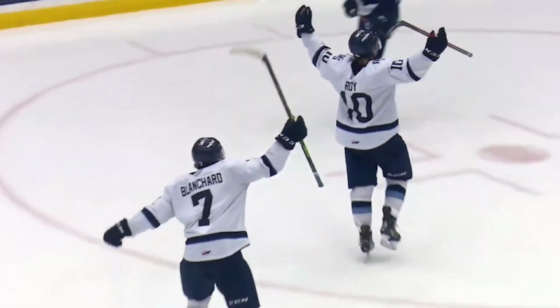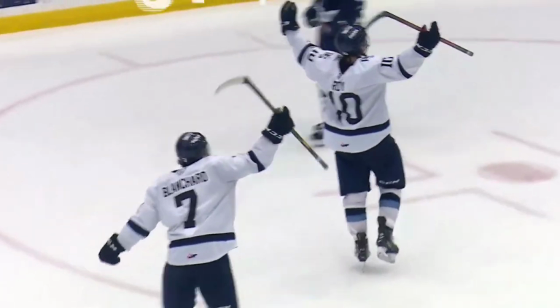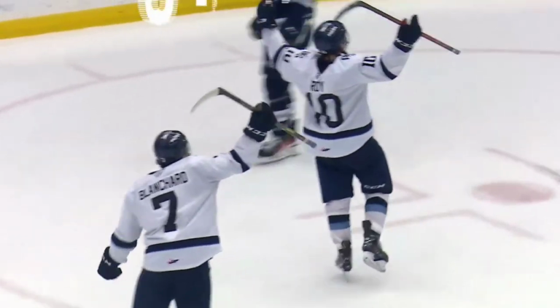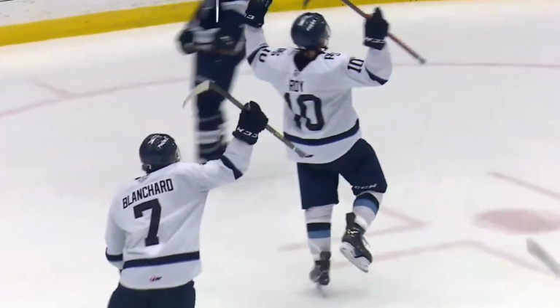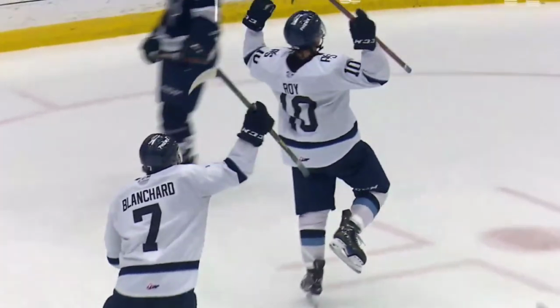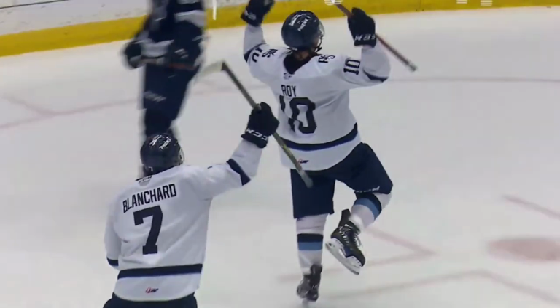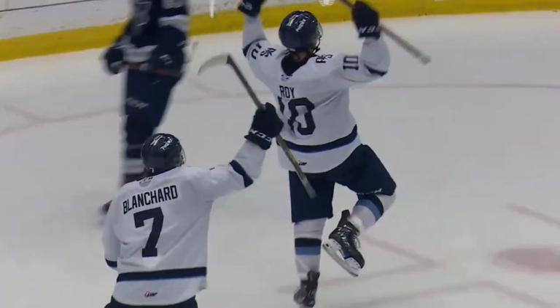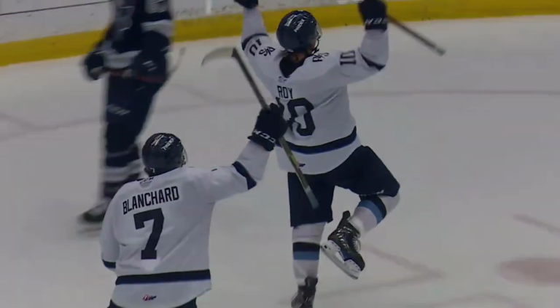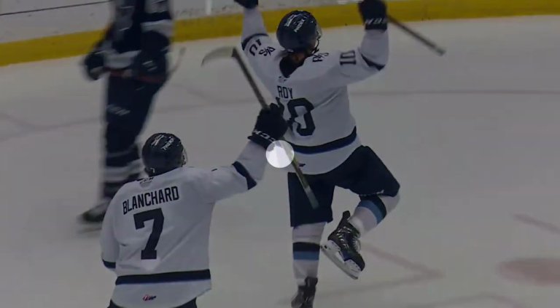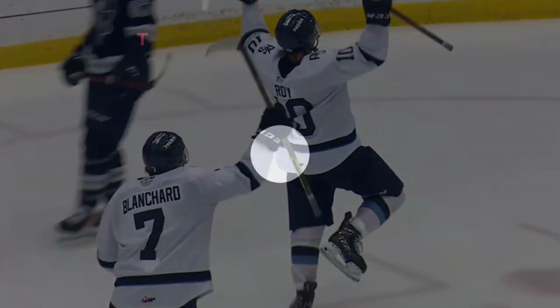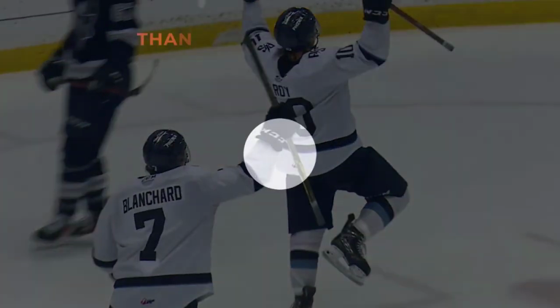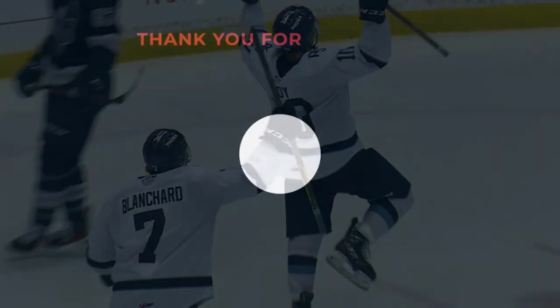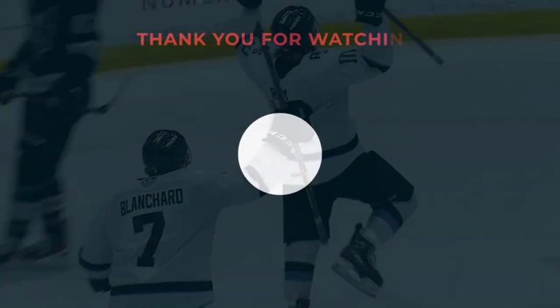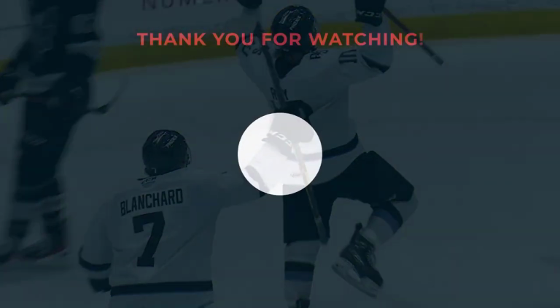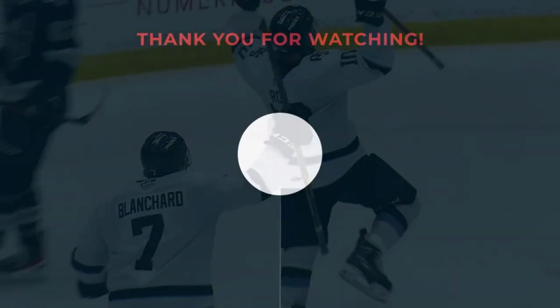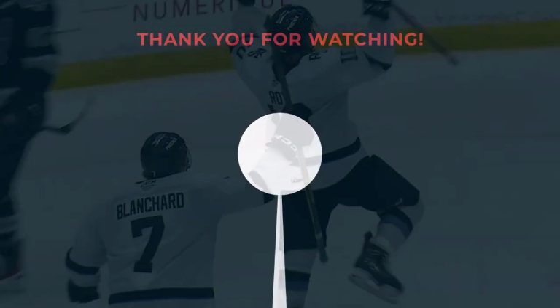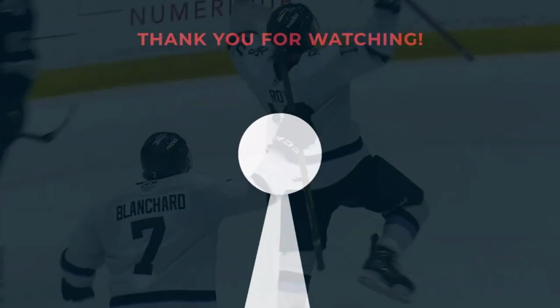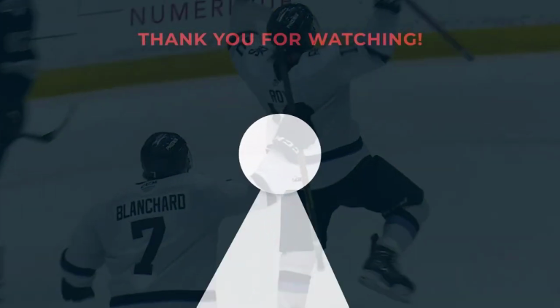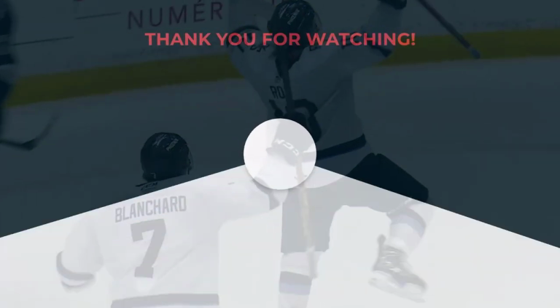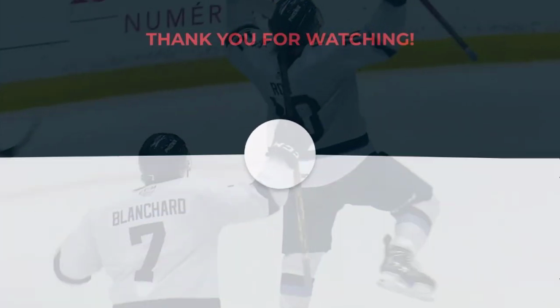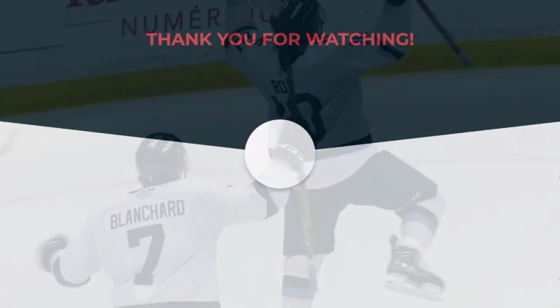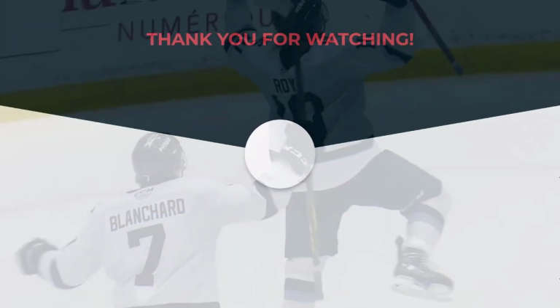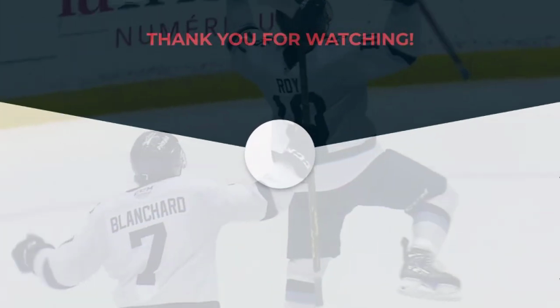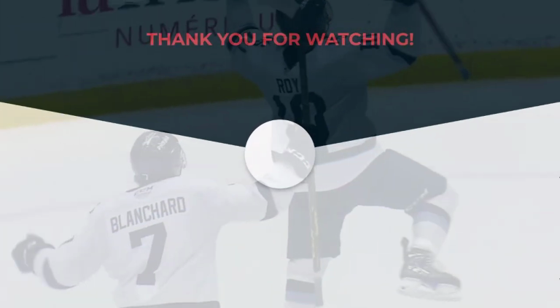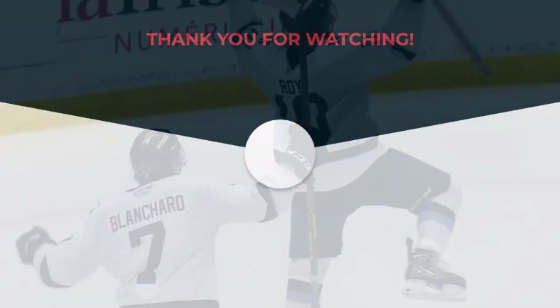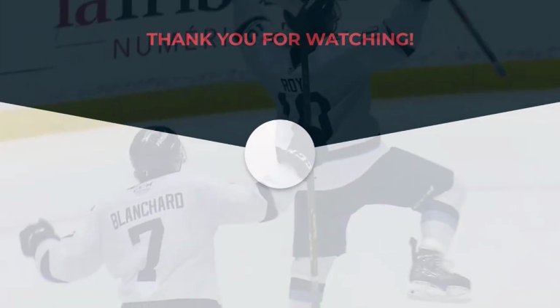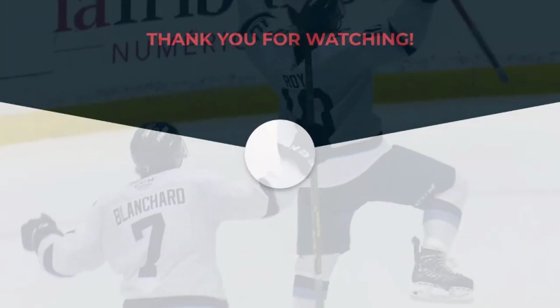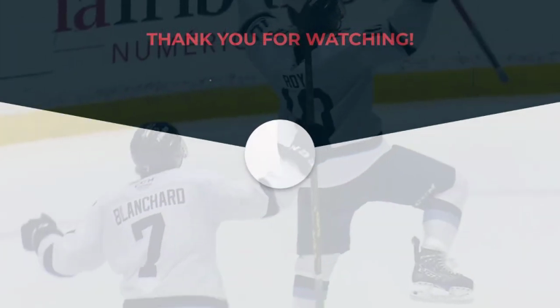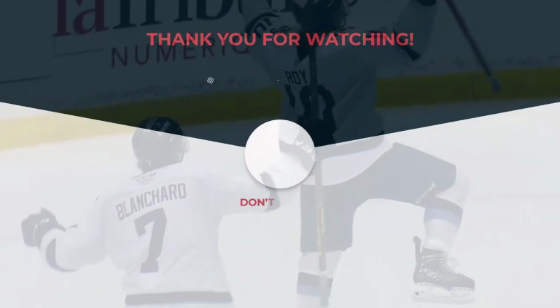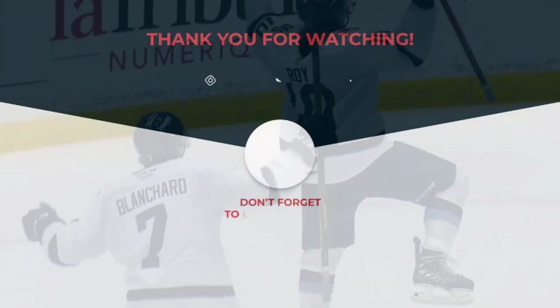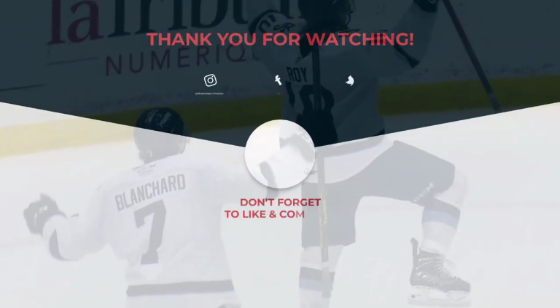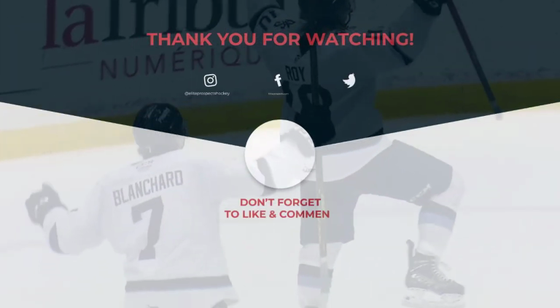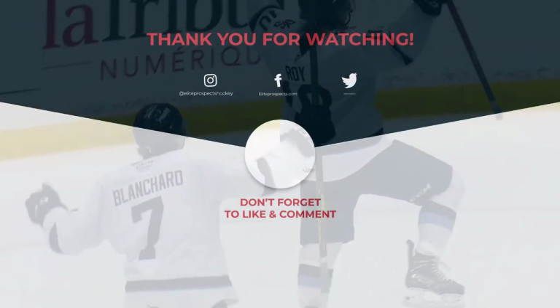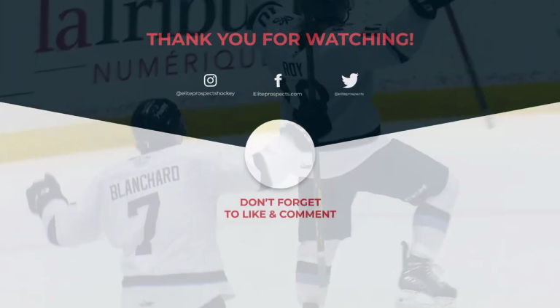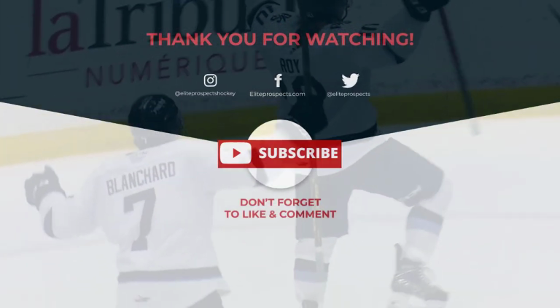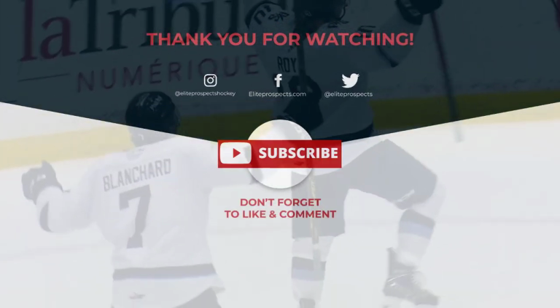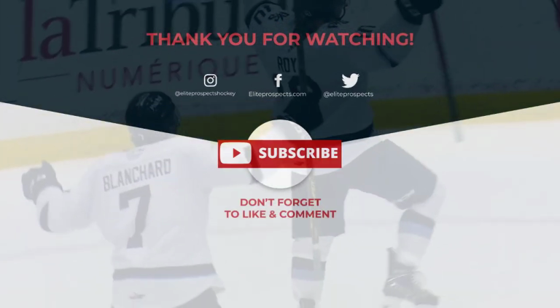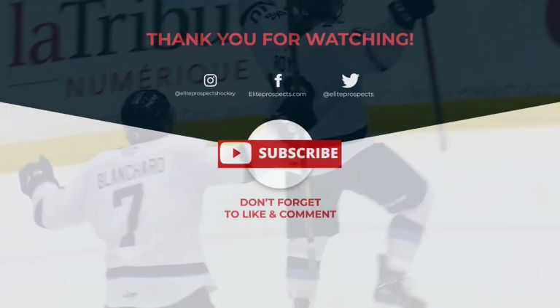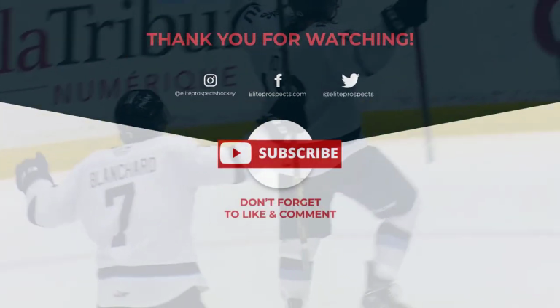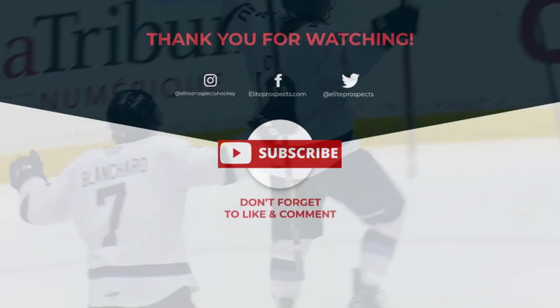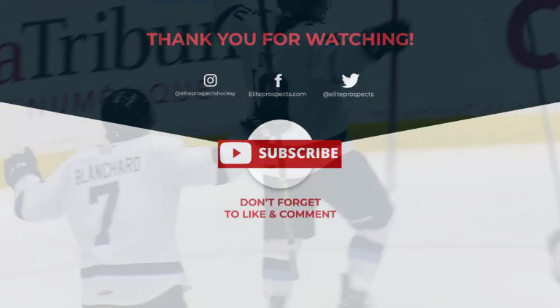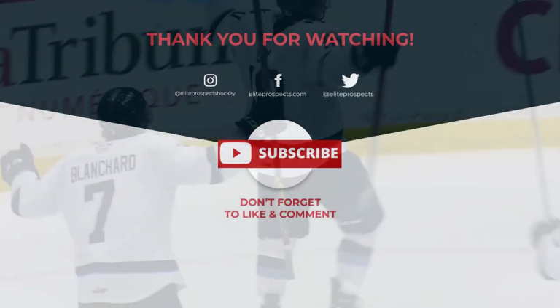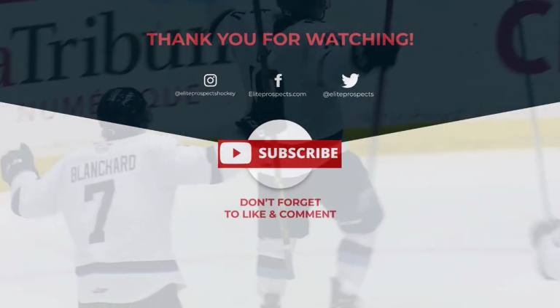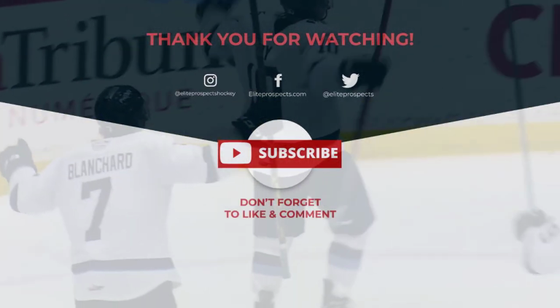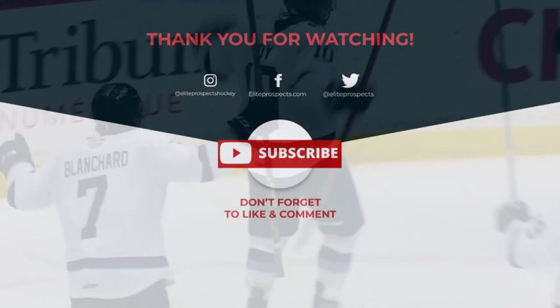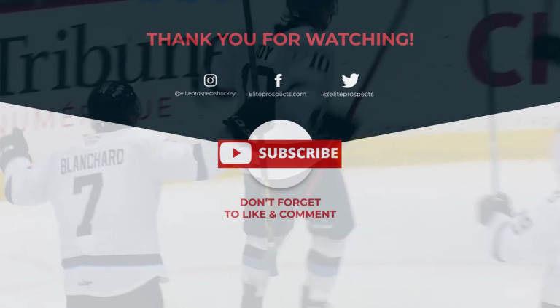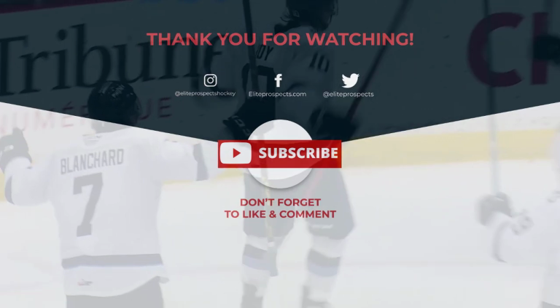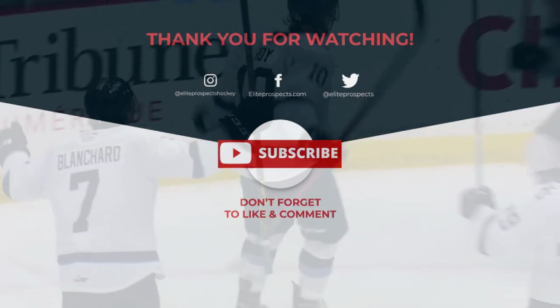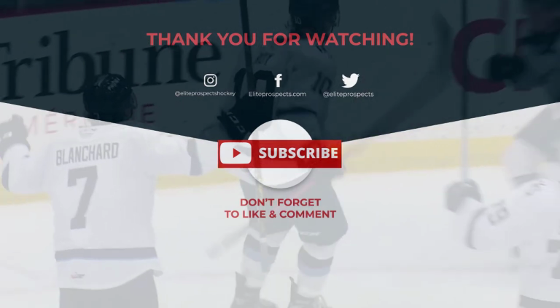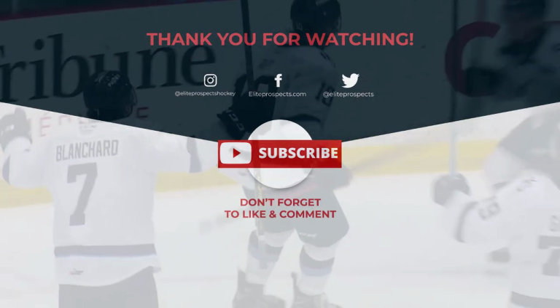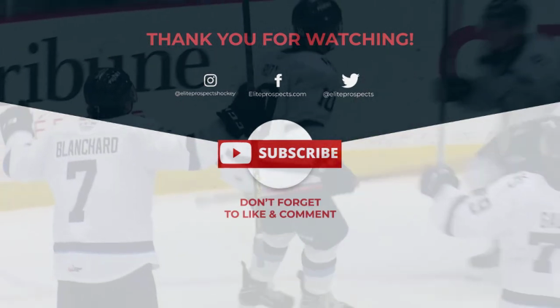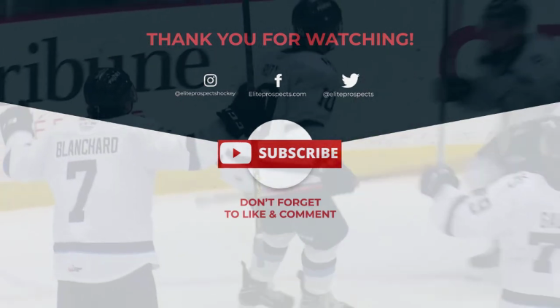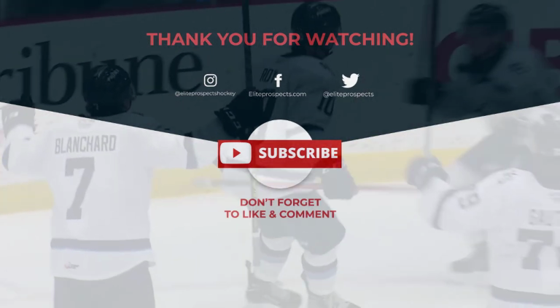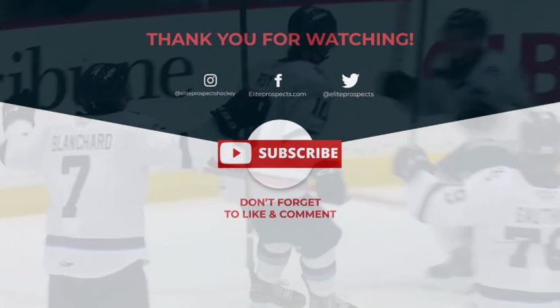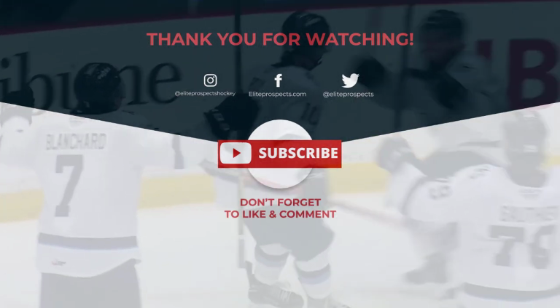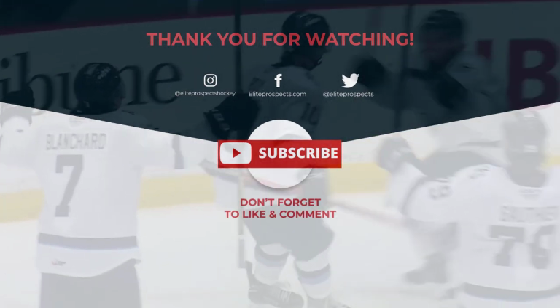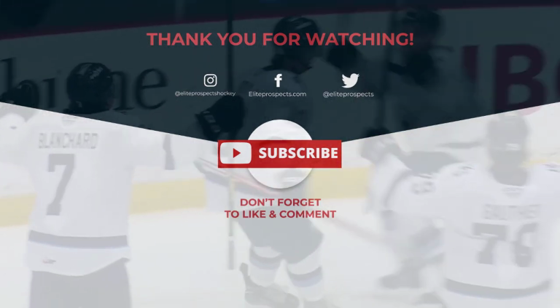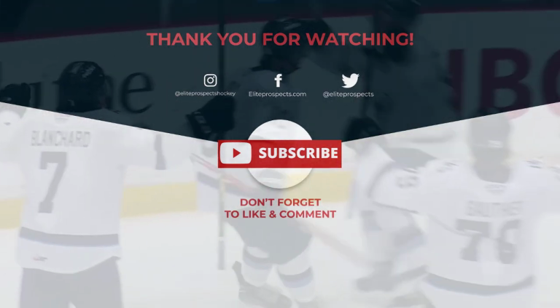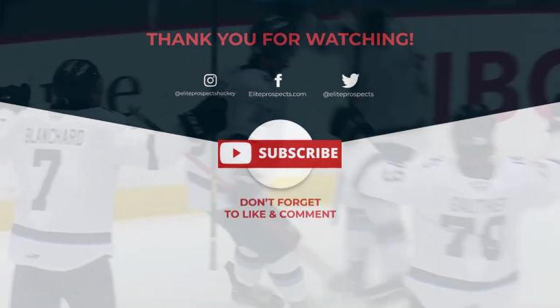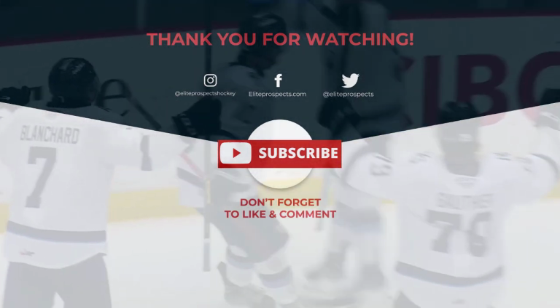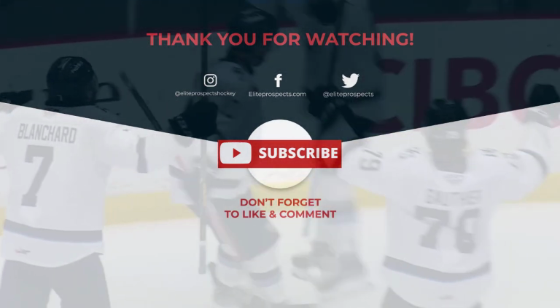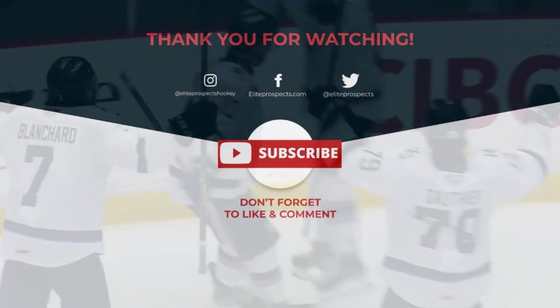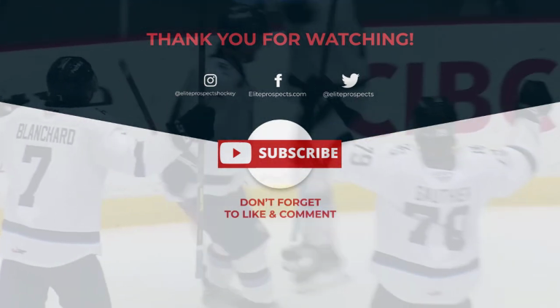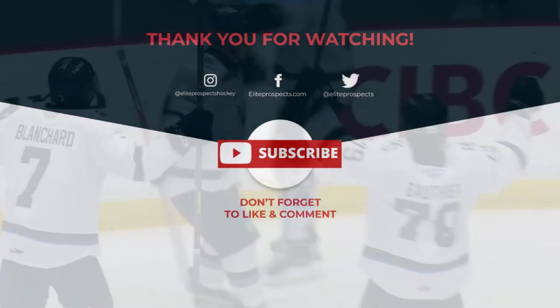So that's it for this video. If you enjoyed it, please like and subscribe. You can also check out epringside.com for more prospect analysis.